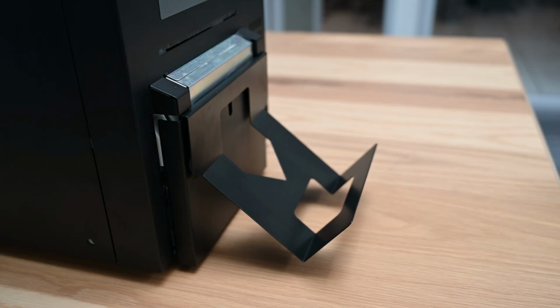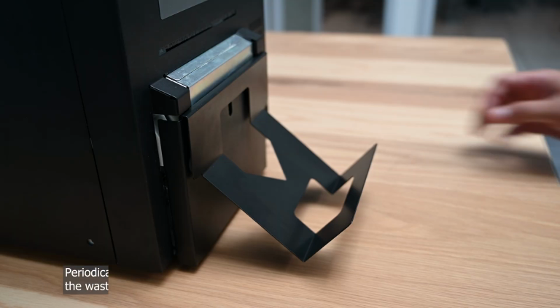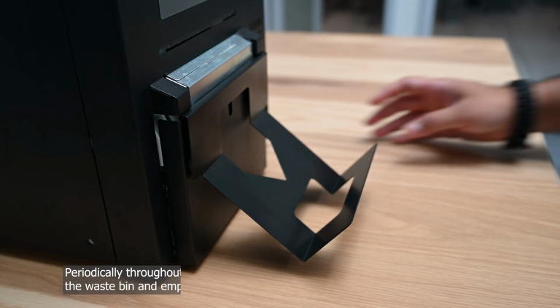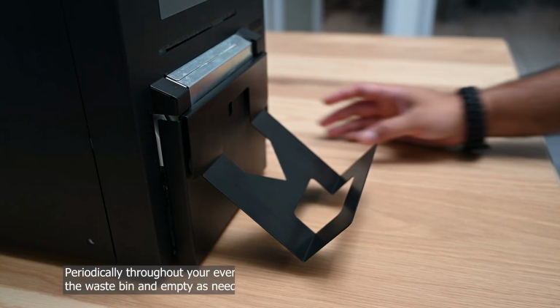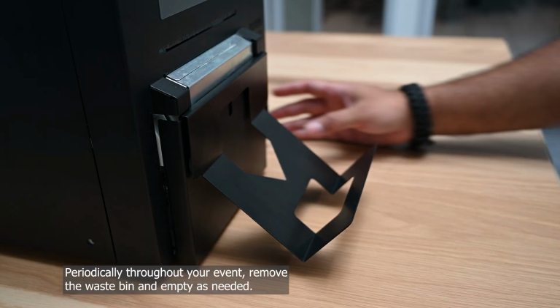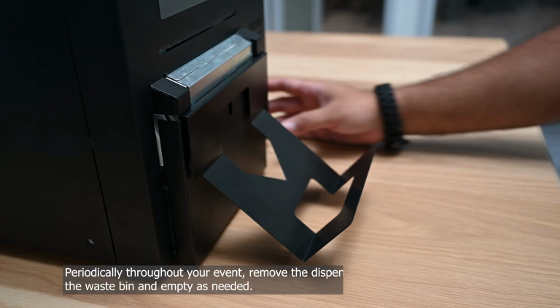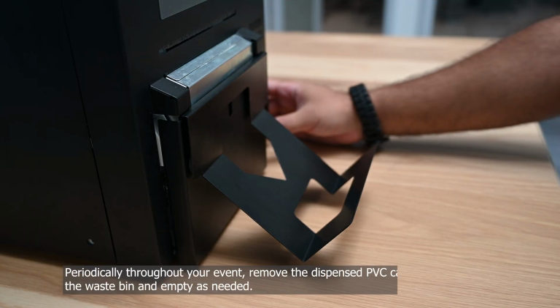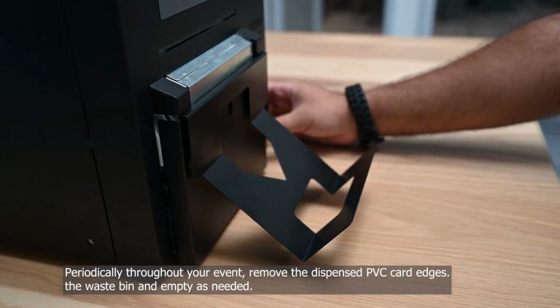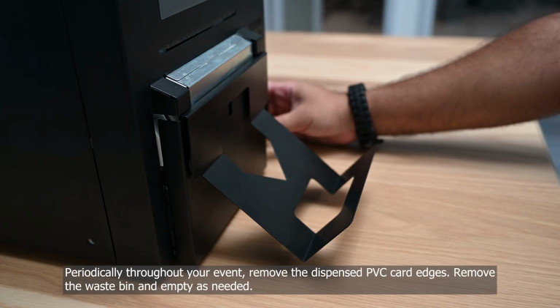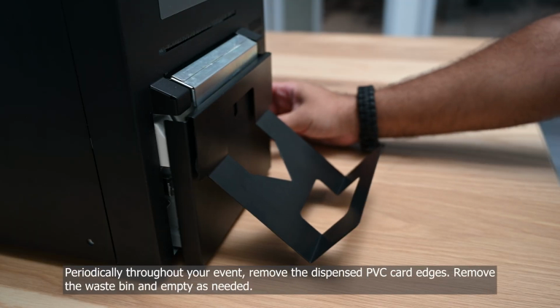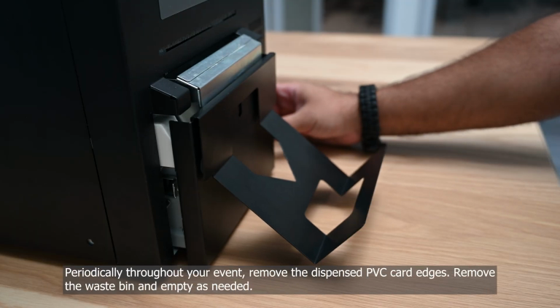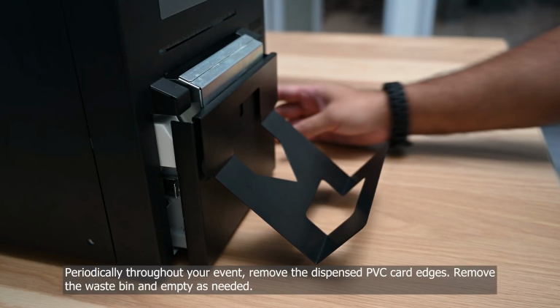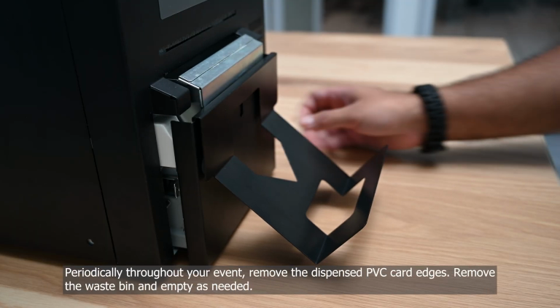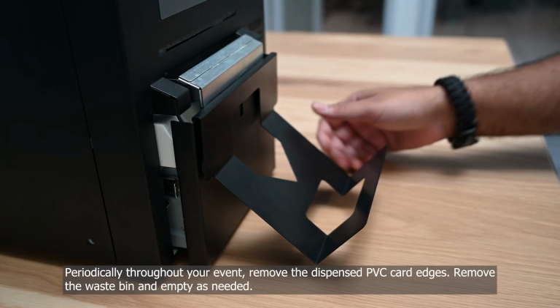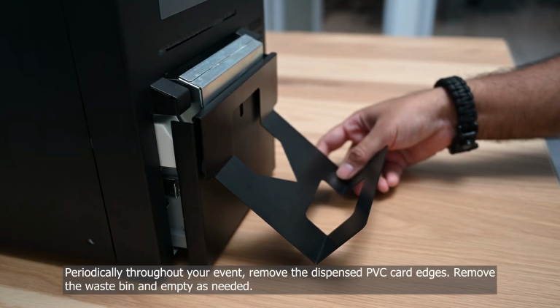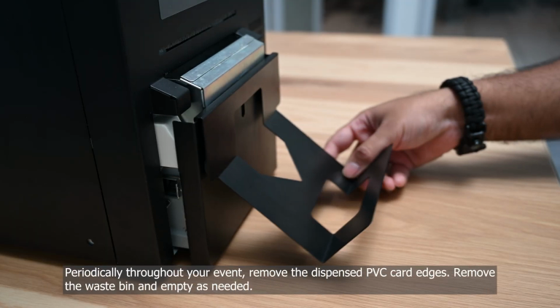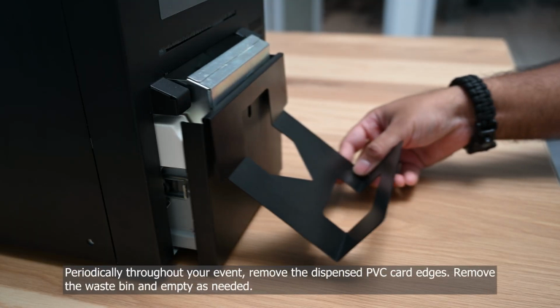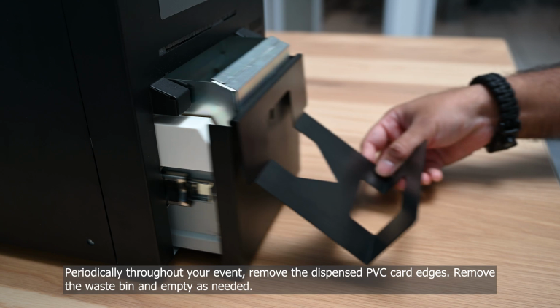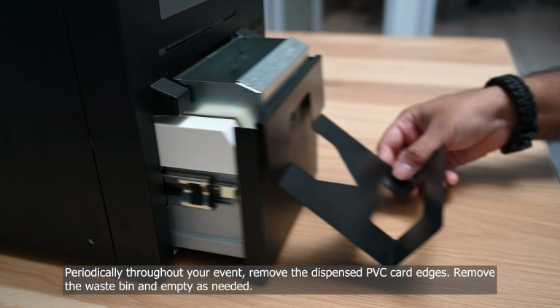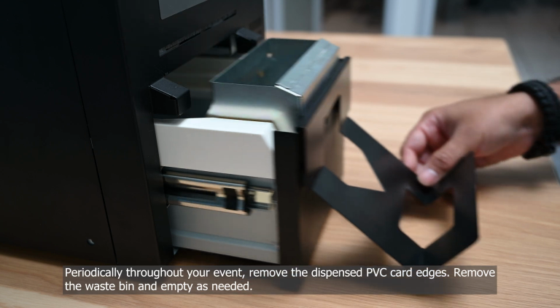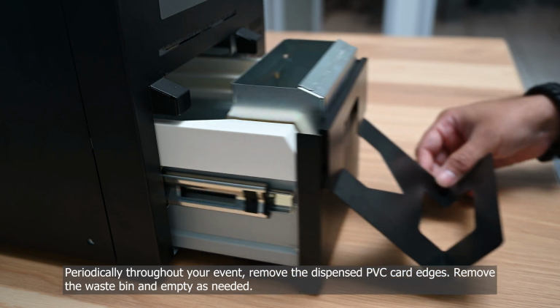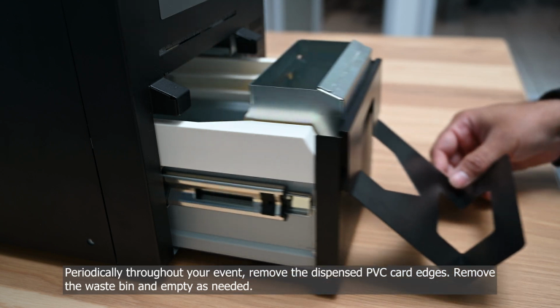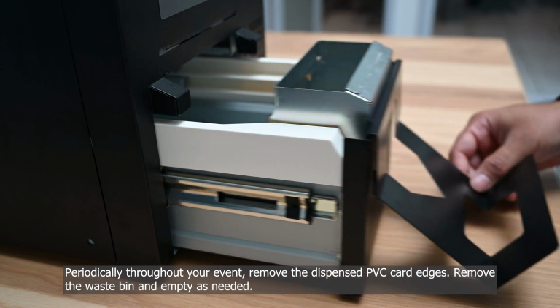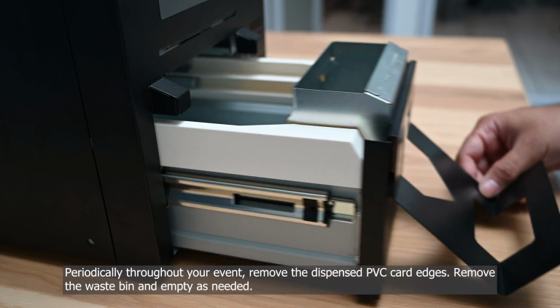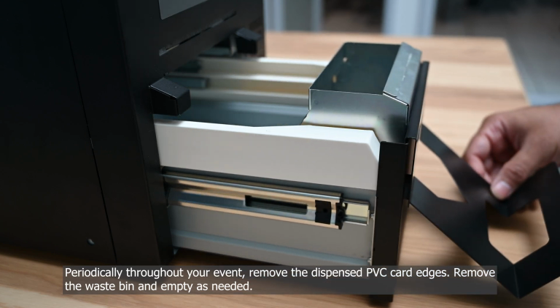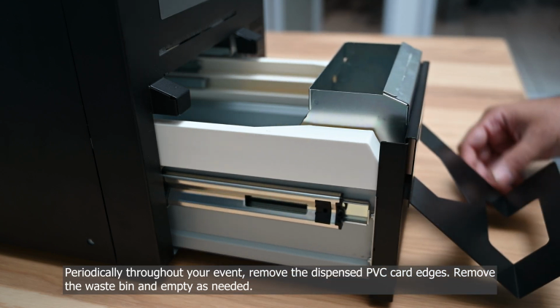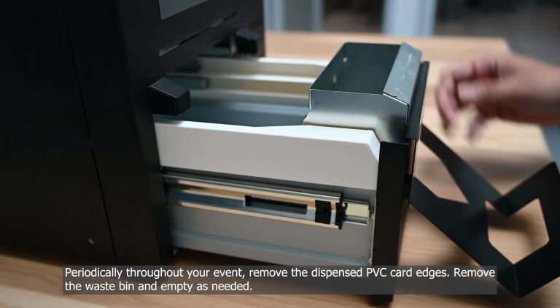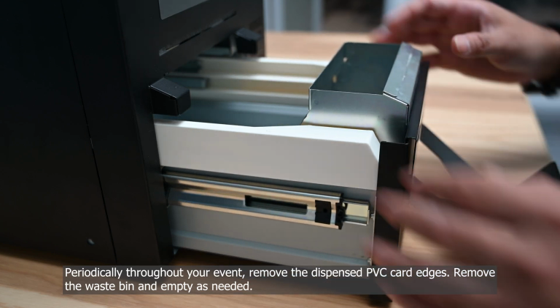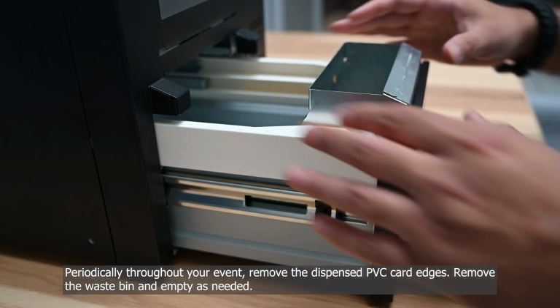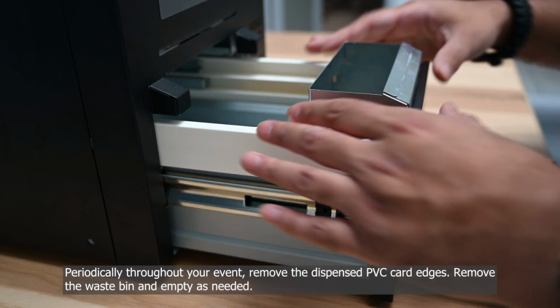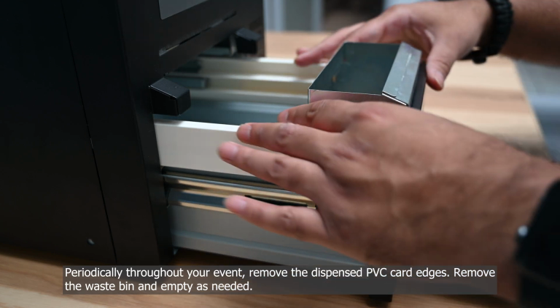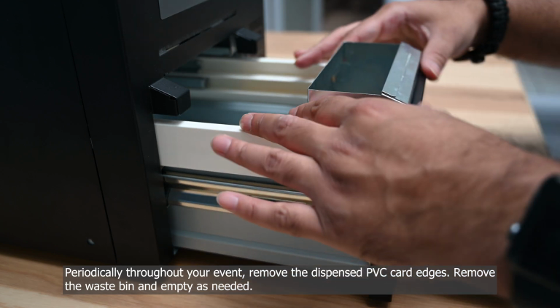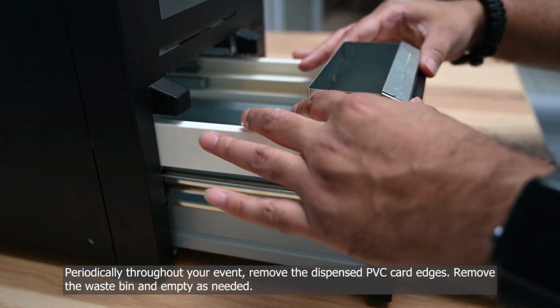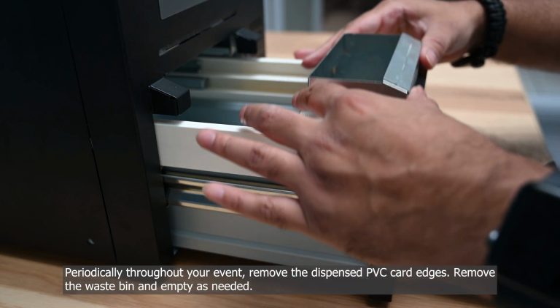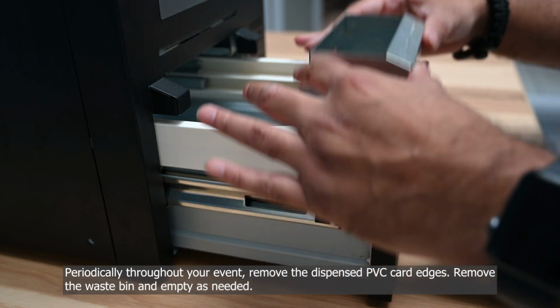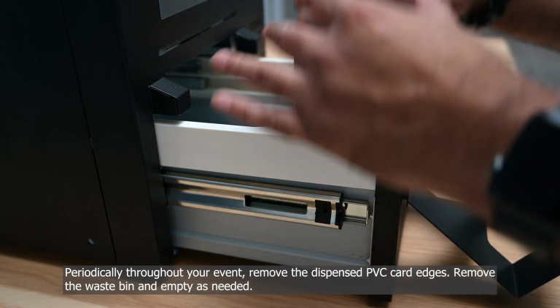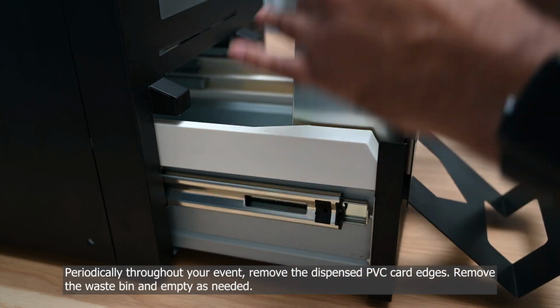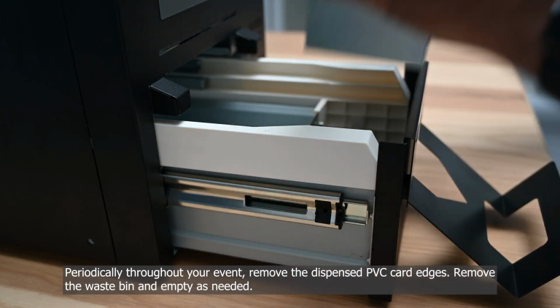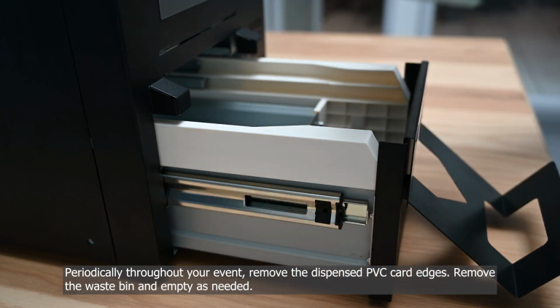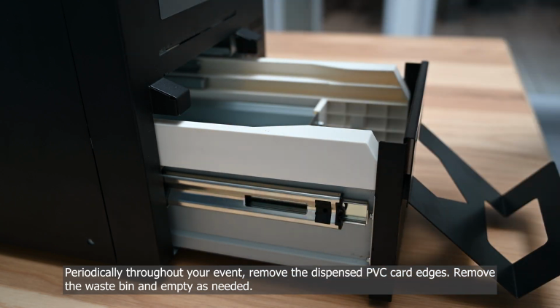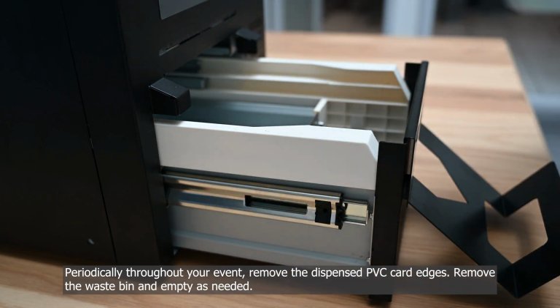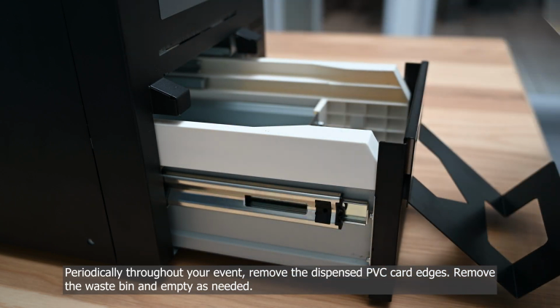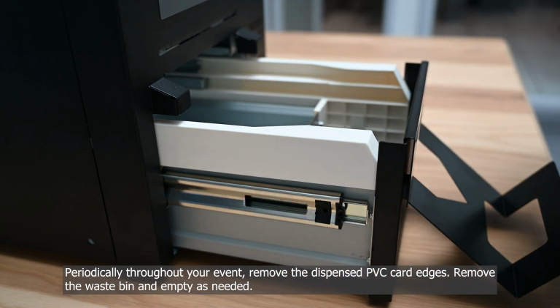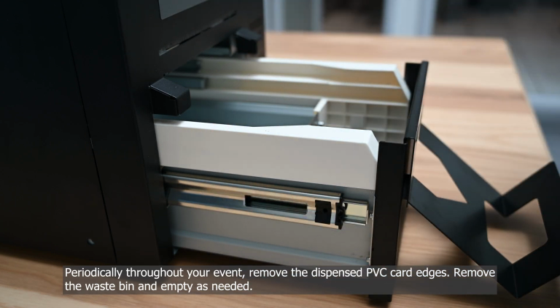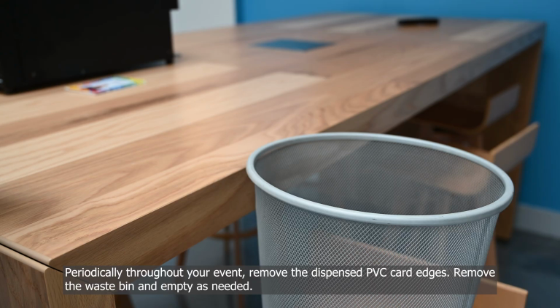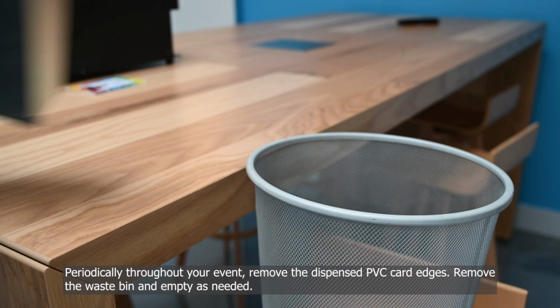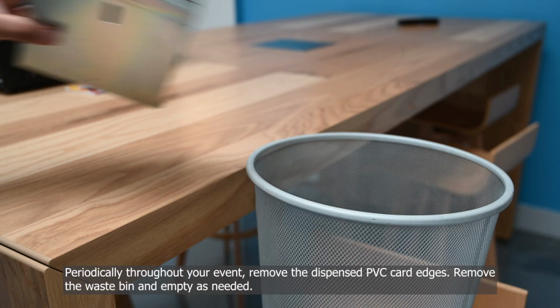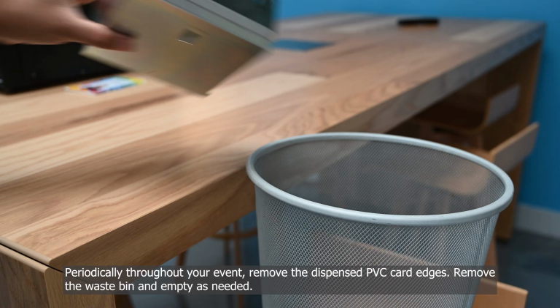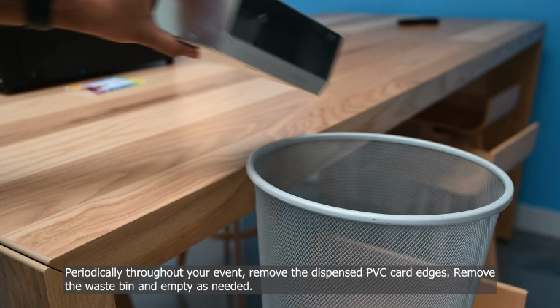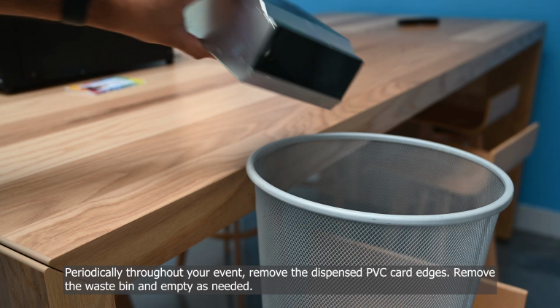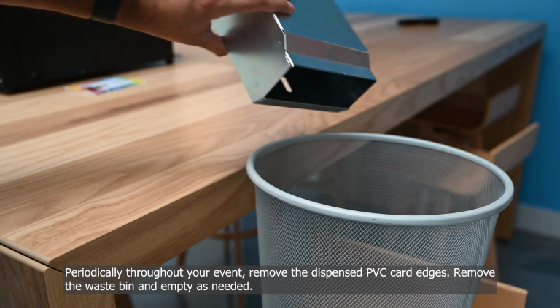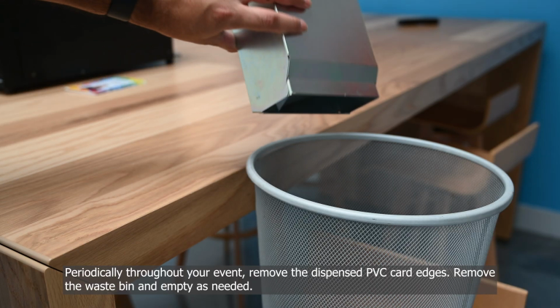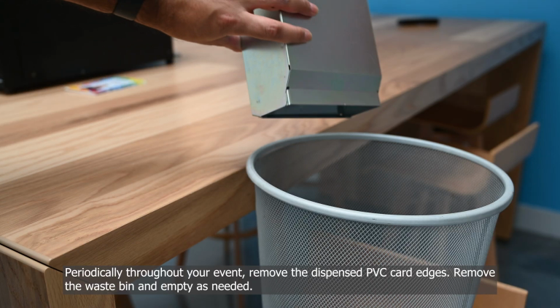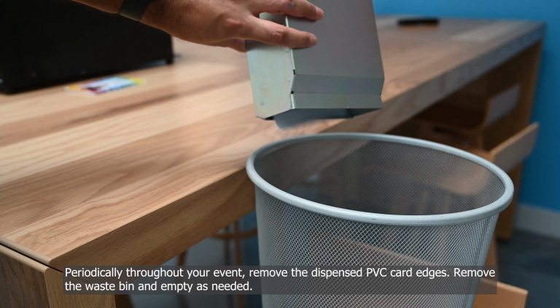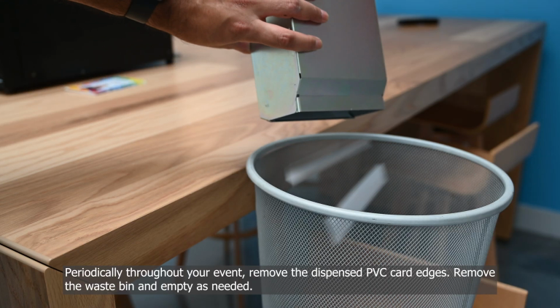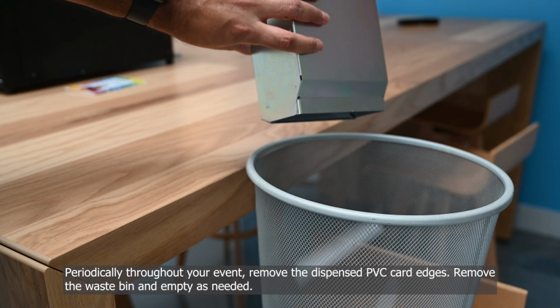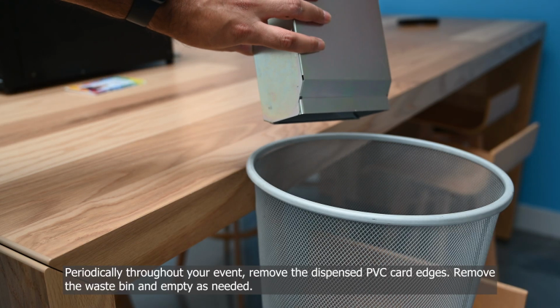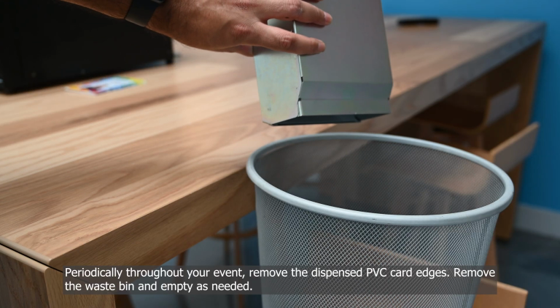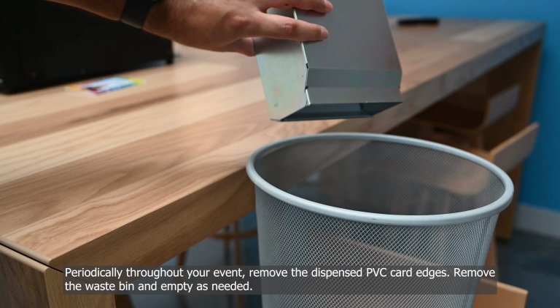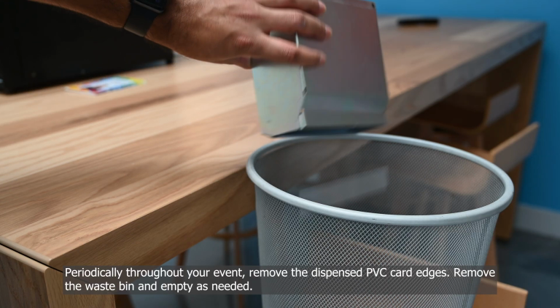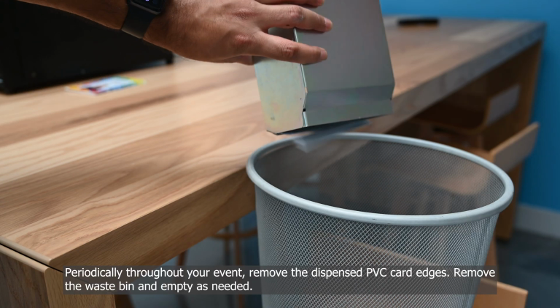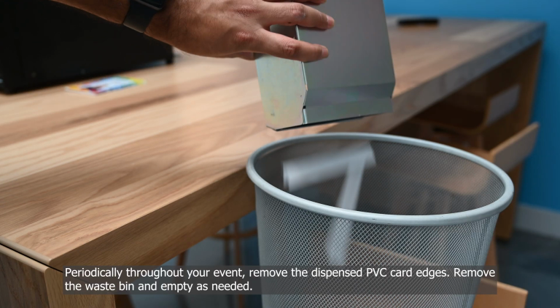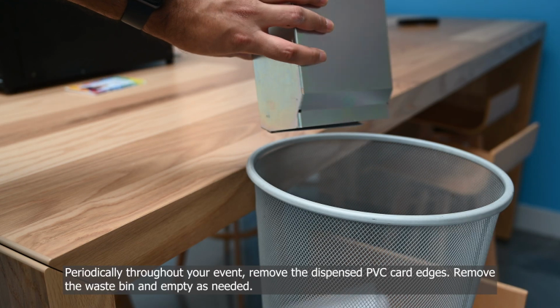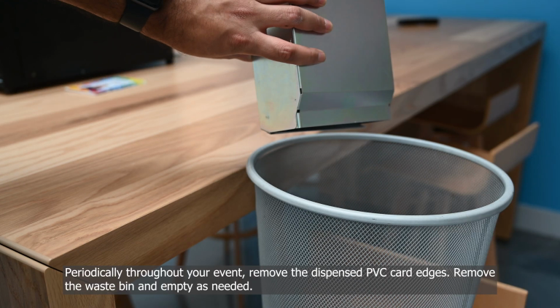Periodically throughout your event, remove the dispensed PVC card edges. Remove the waste bin and empty as needed.